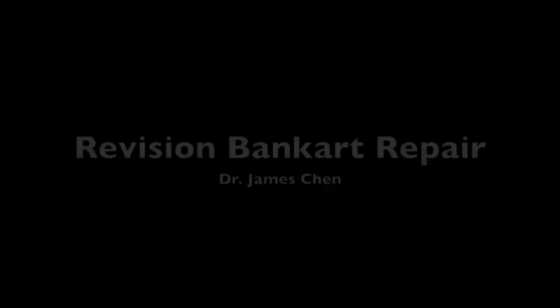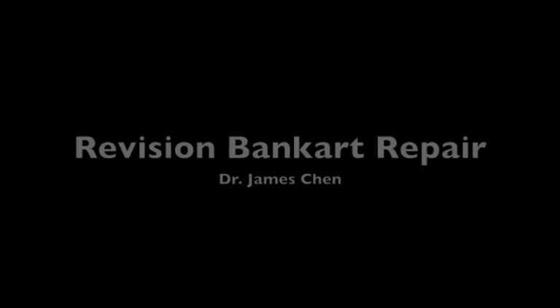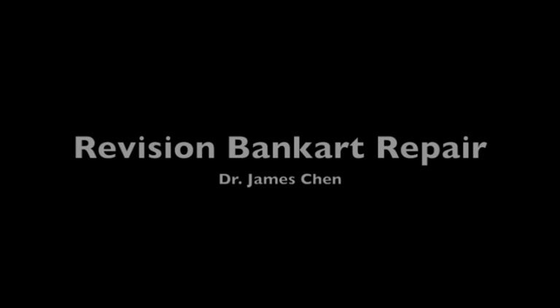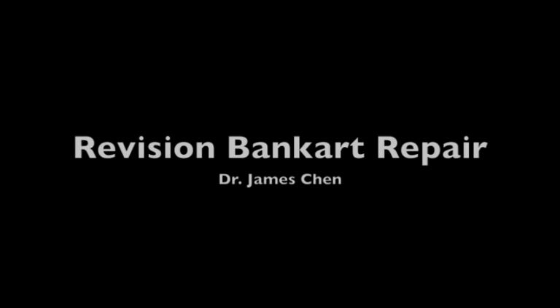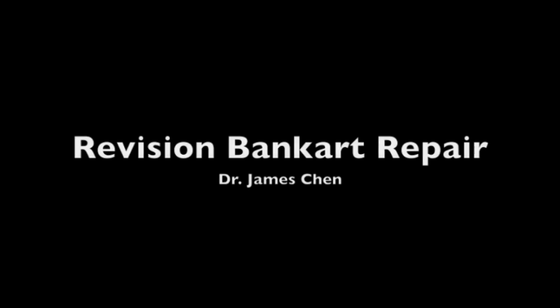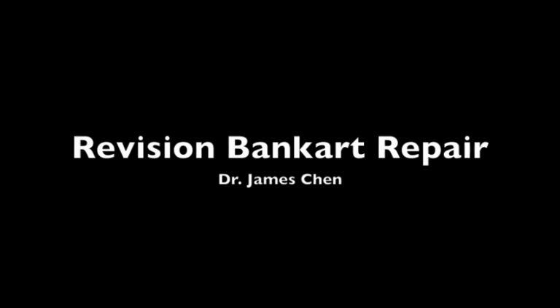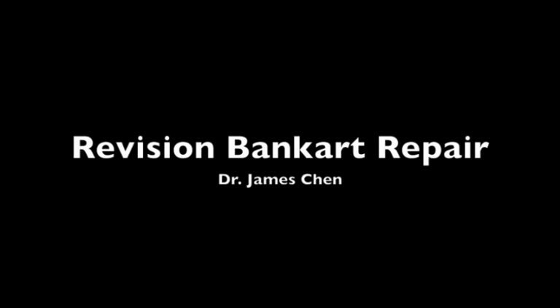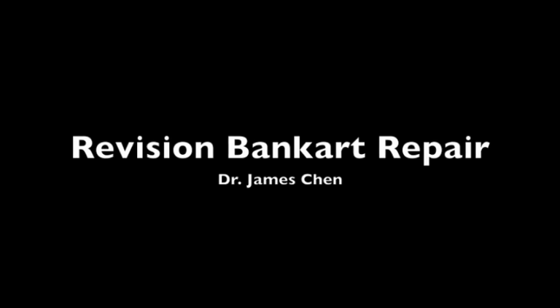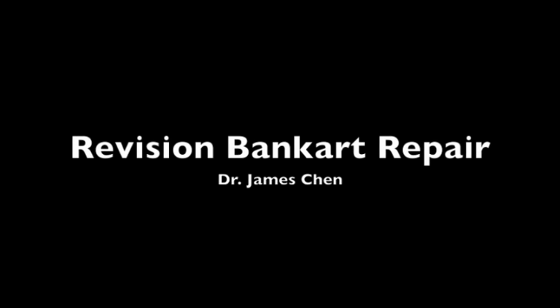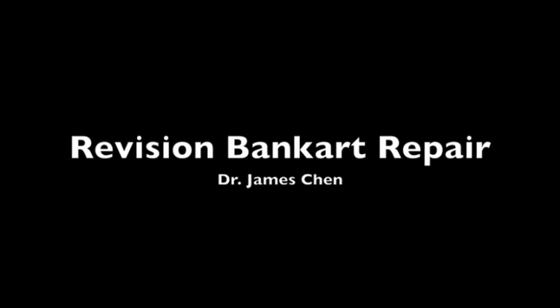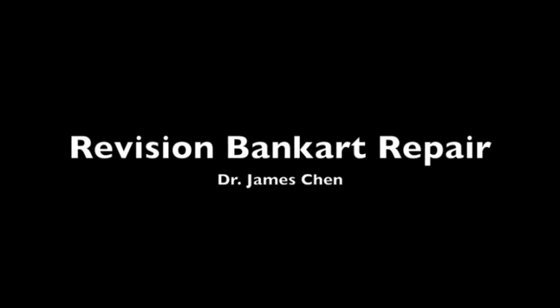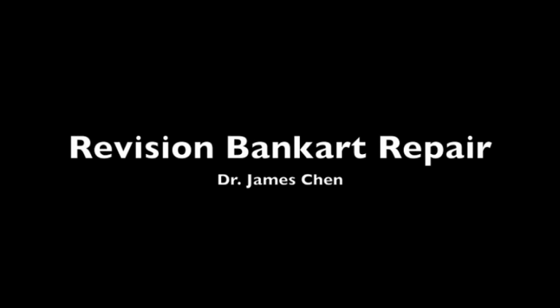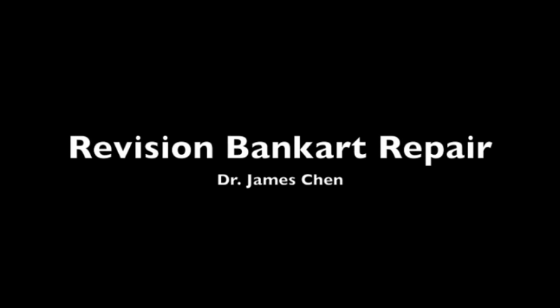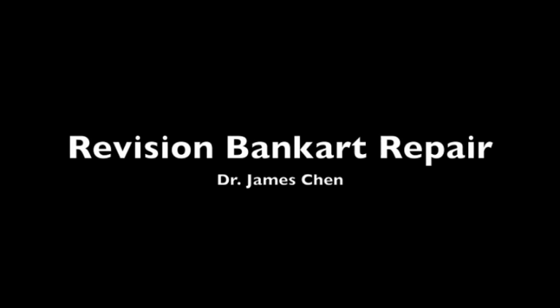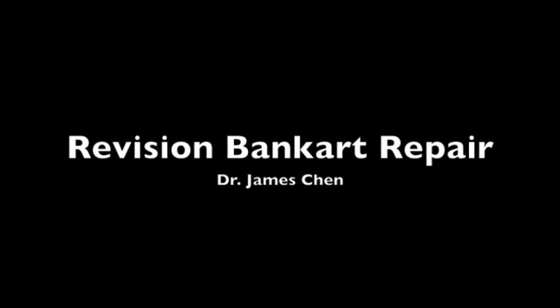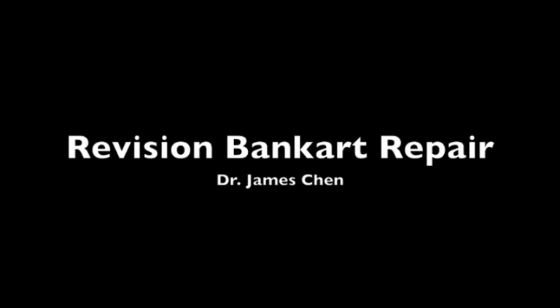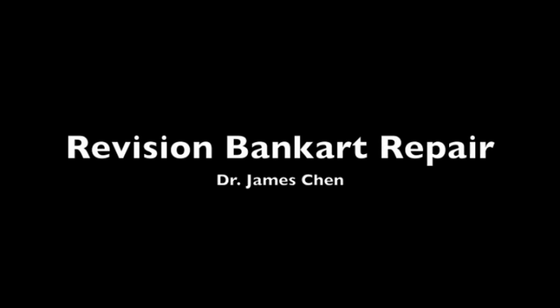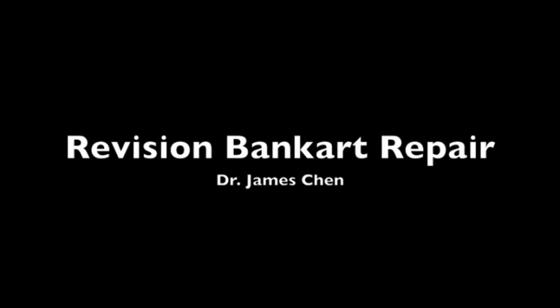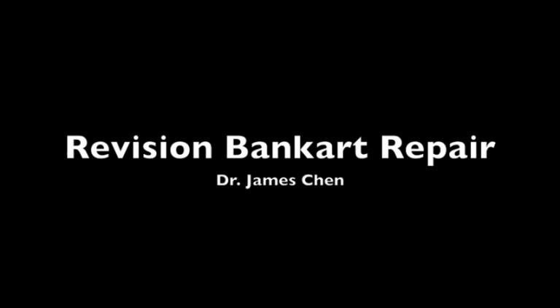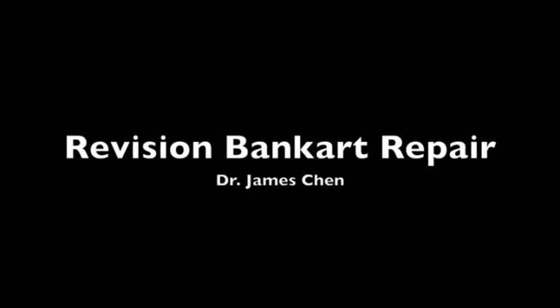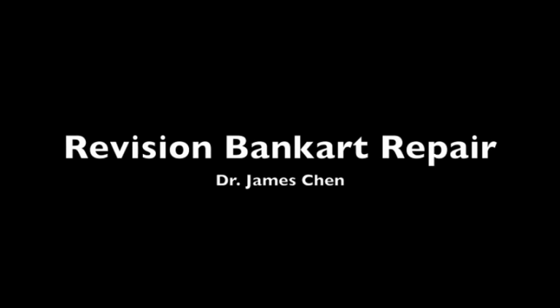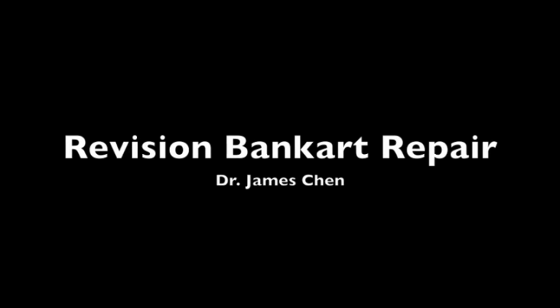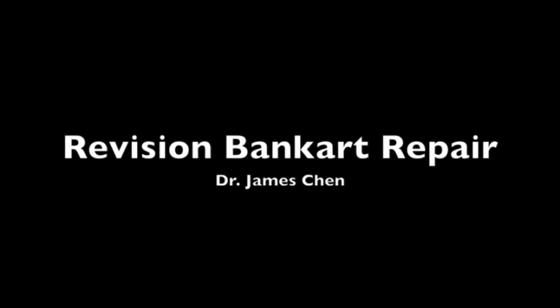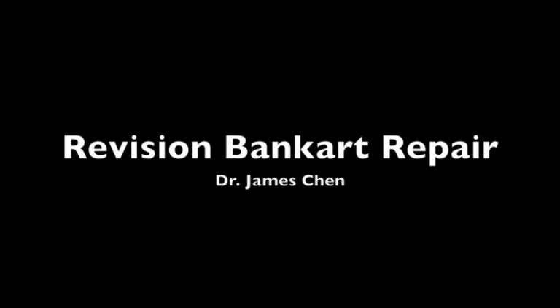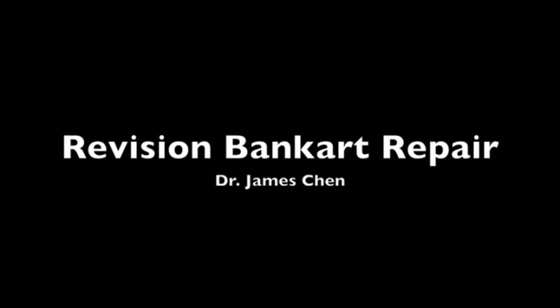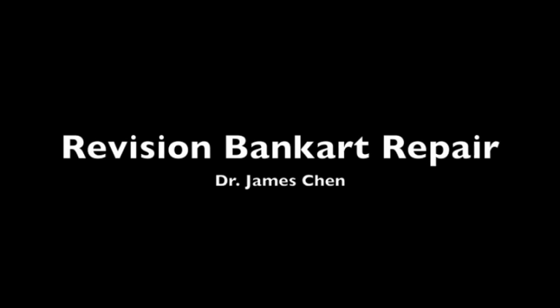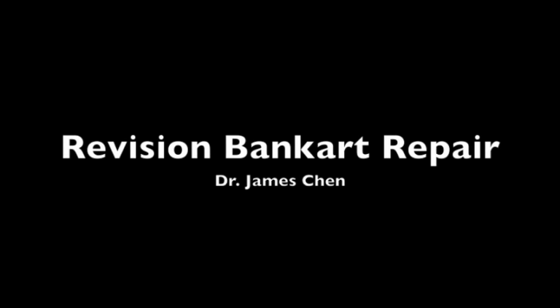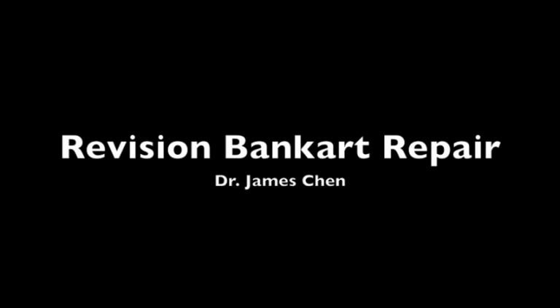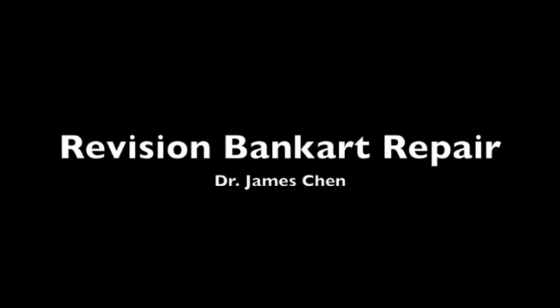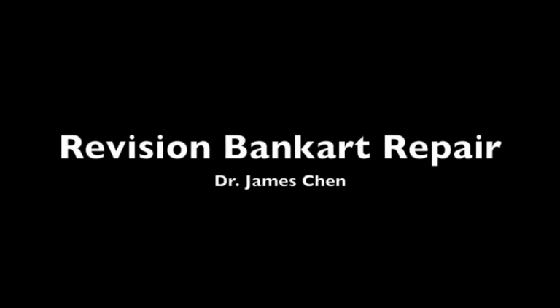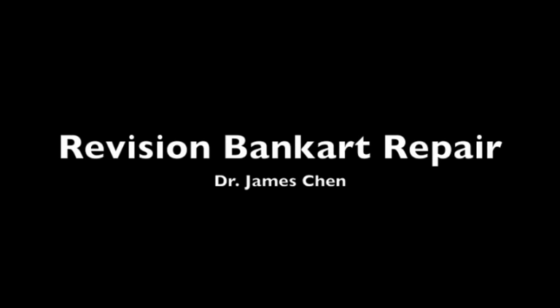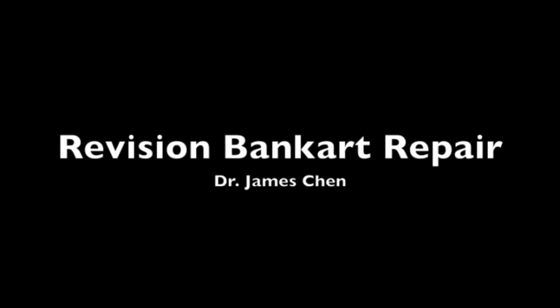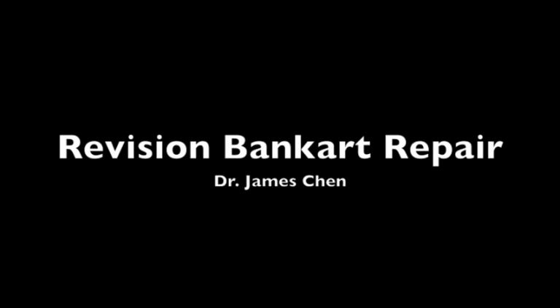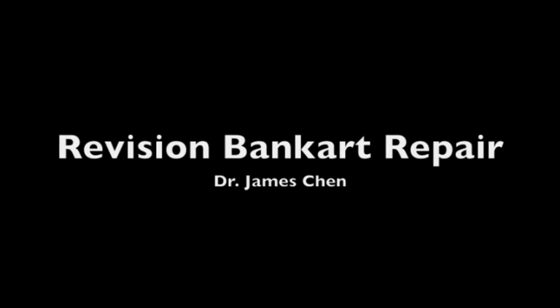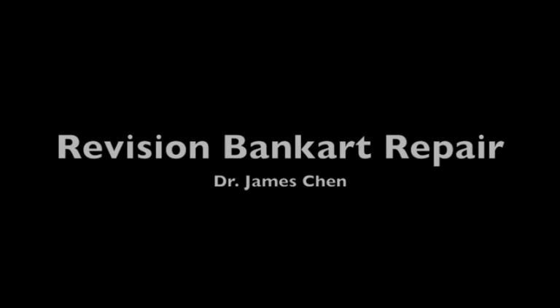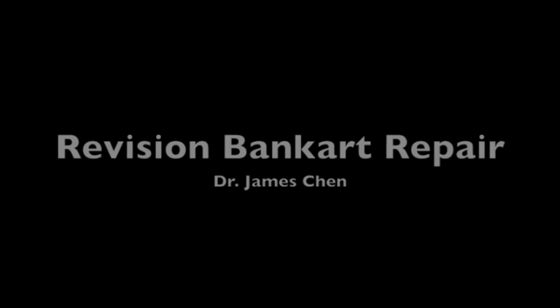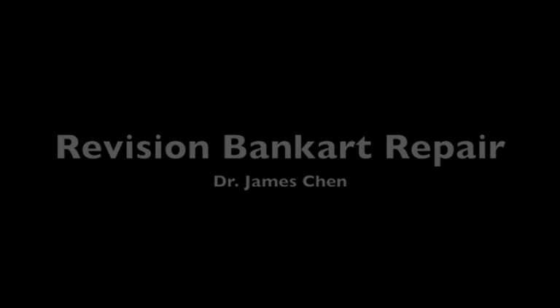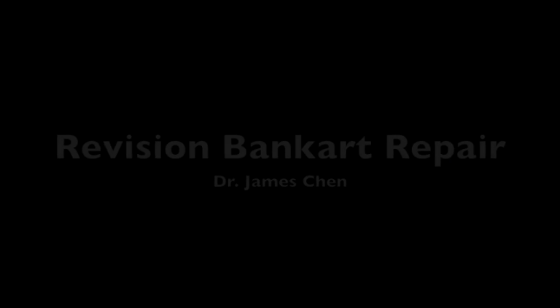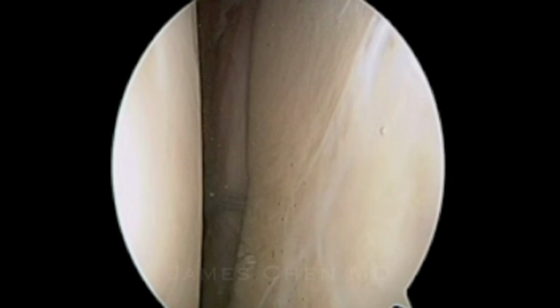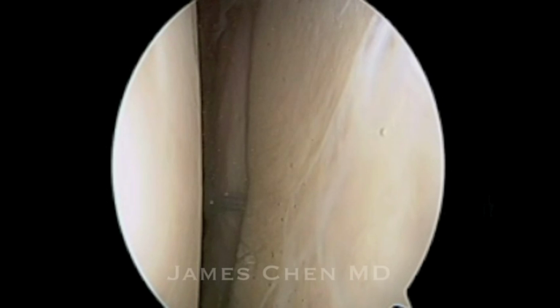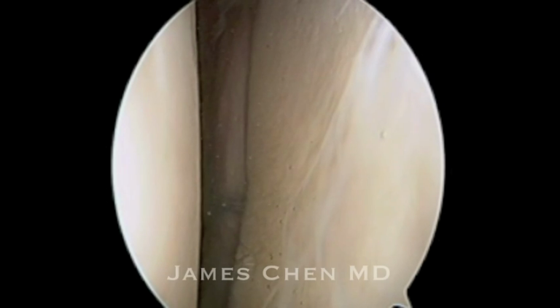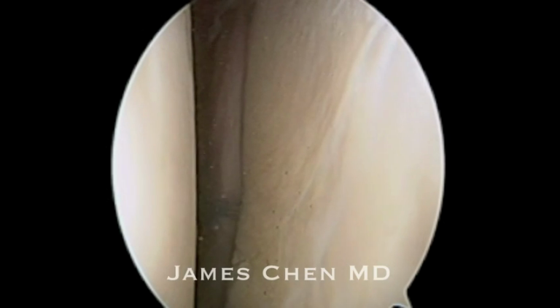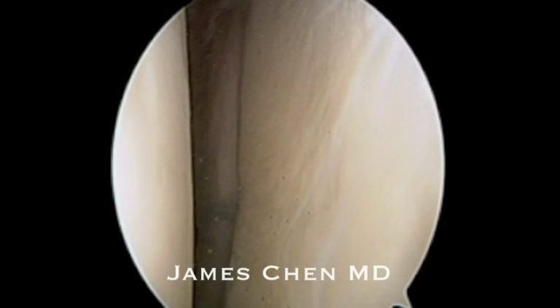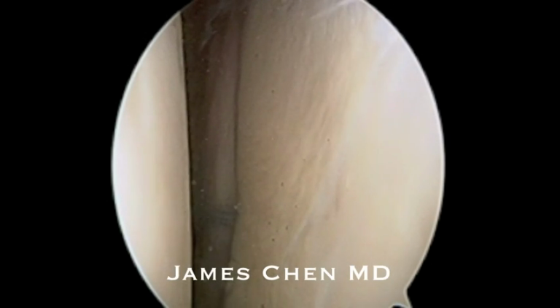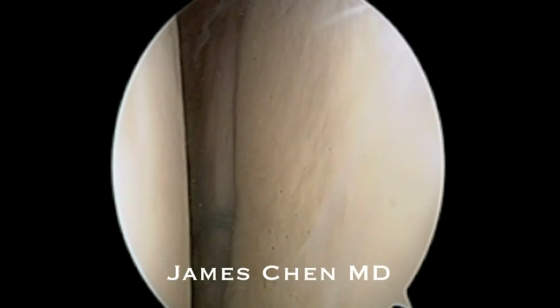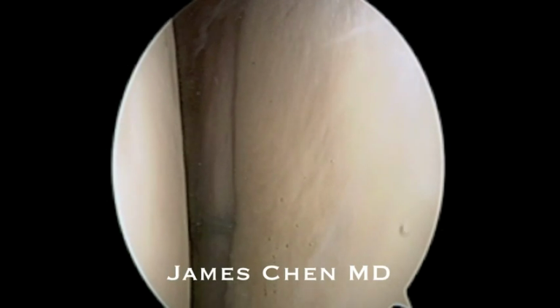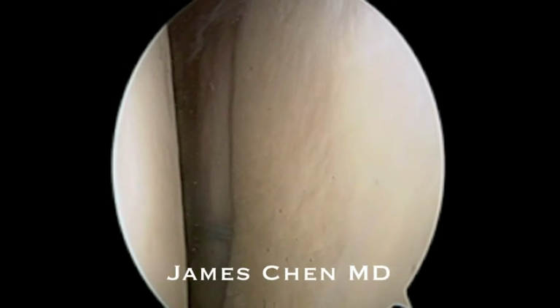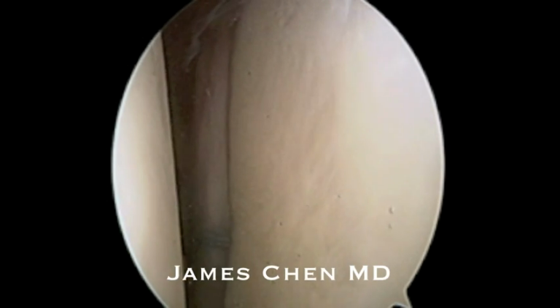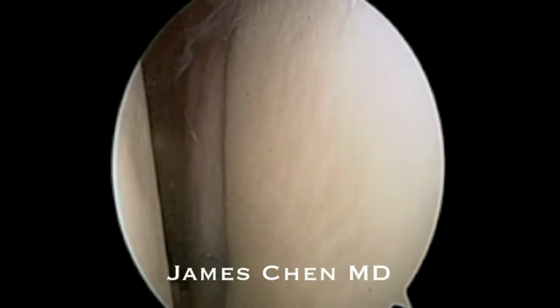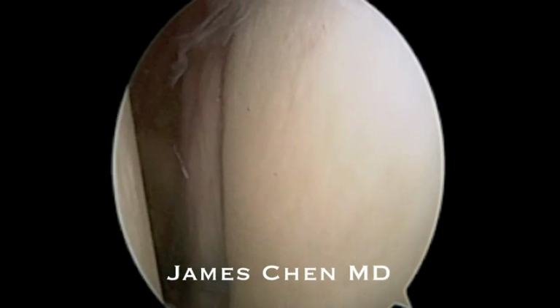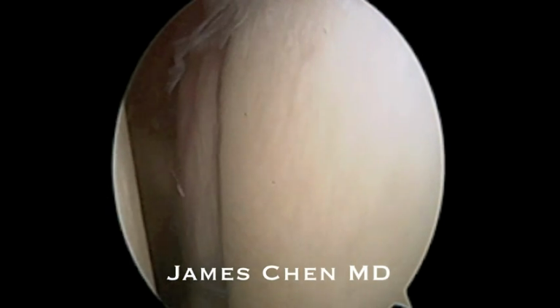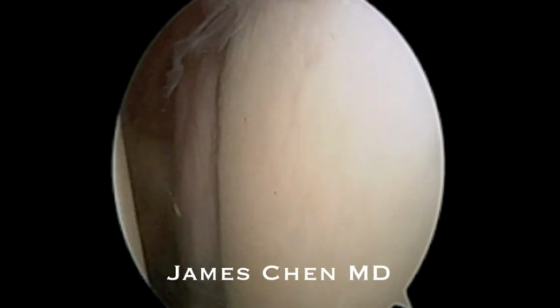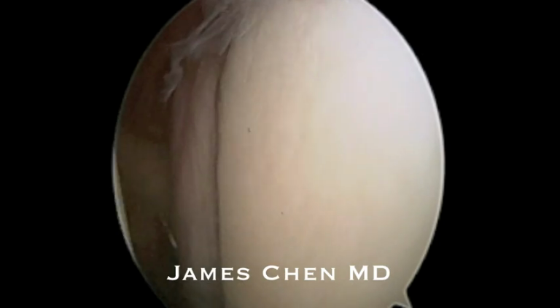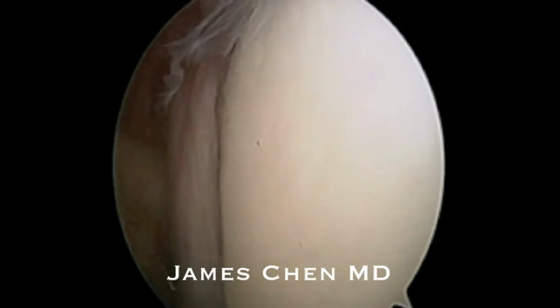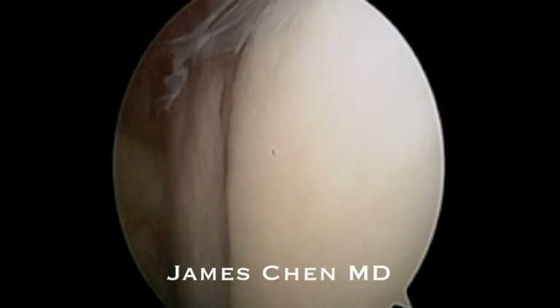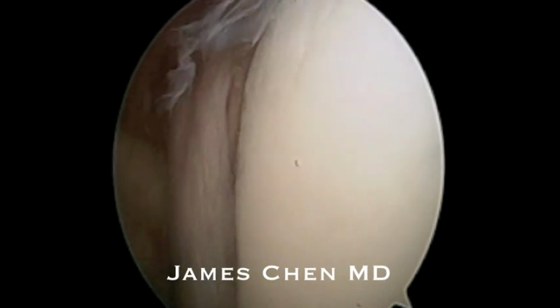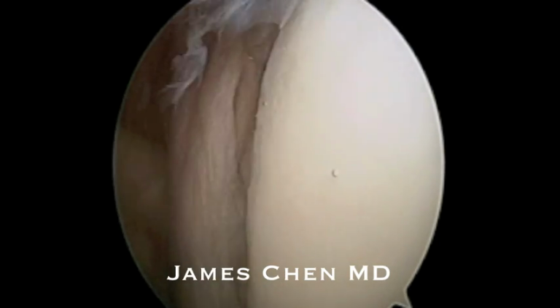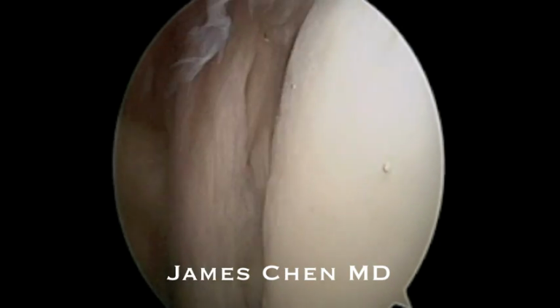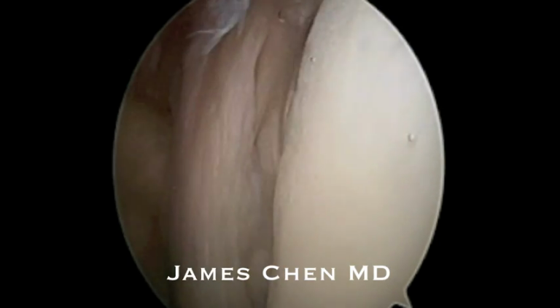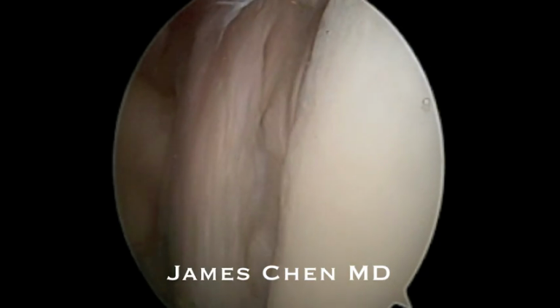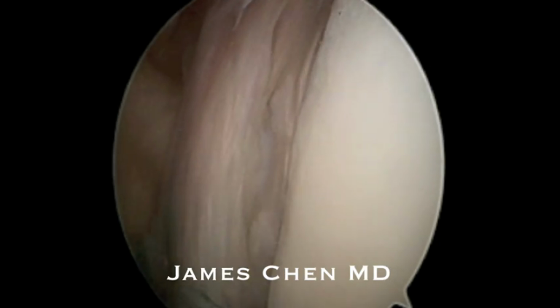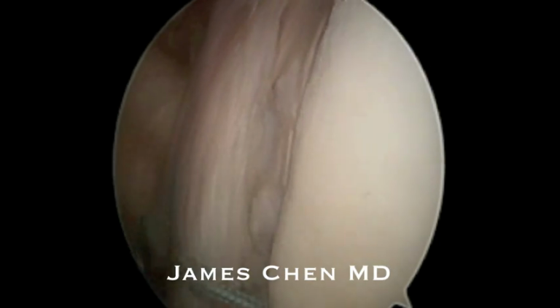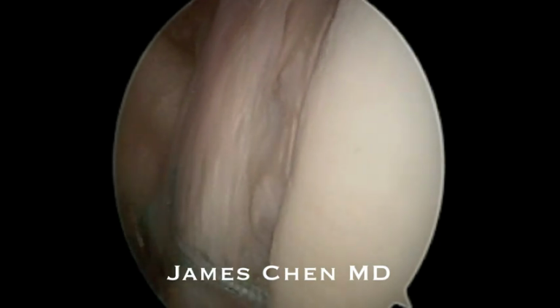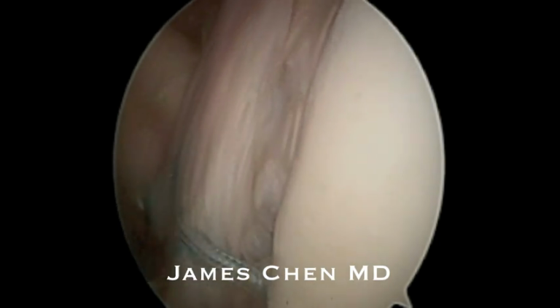This is a video of a revision Bankart surgery. Here I am in the diagnostic arthroscopy.